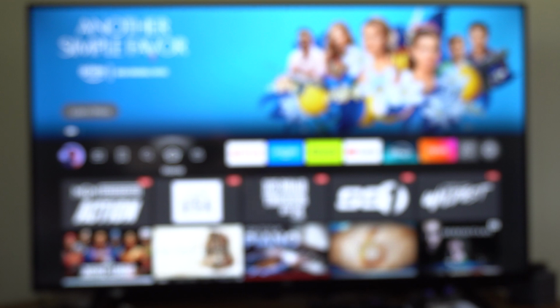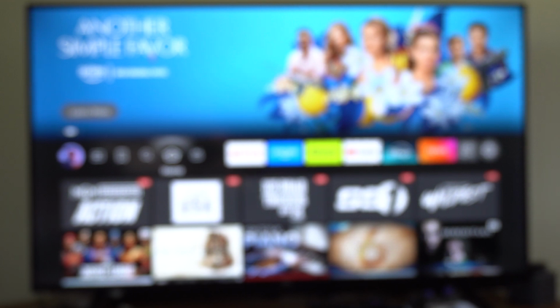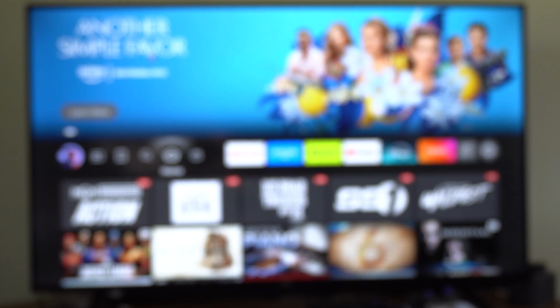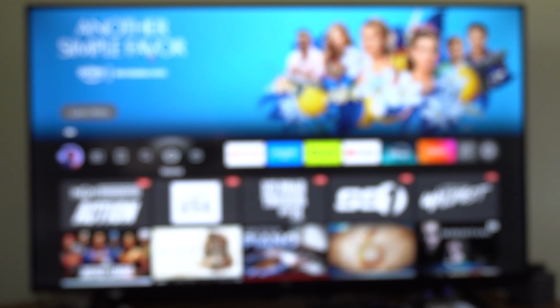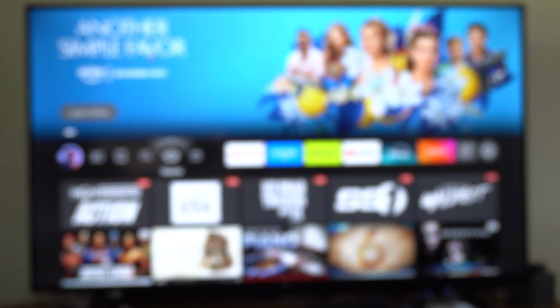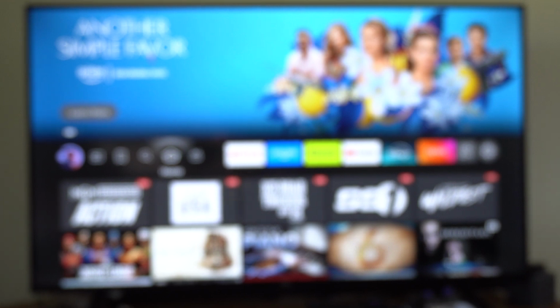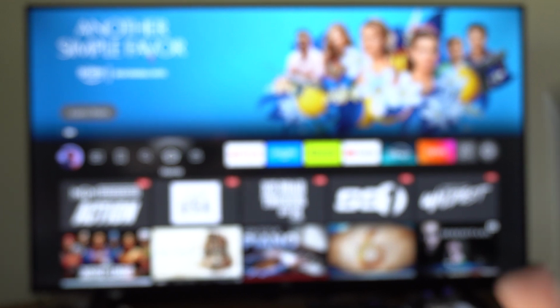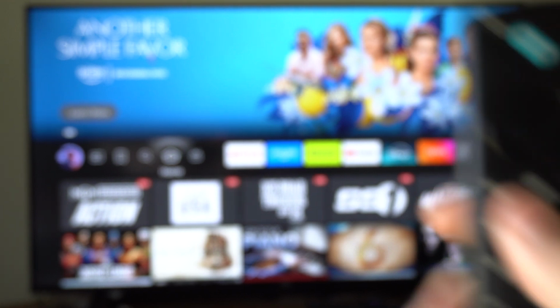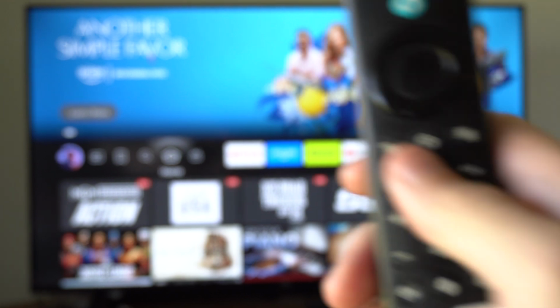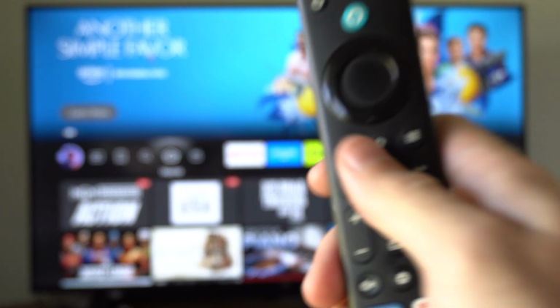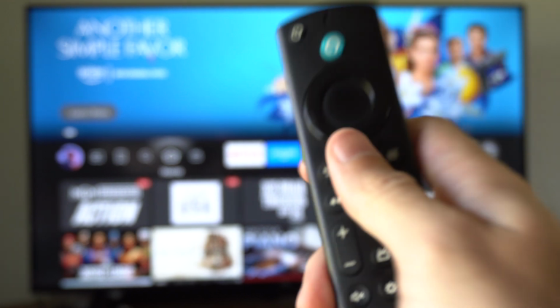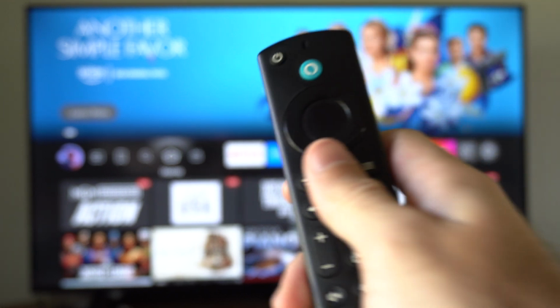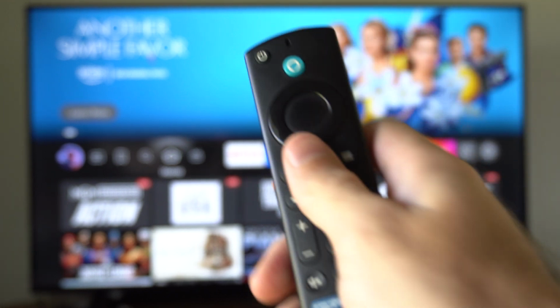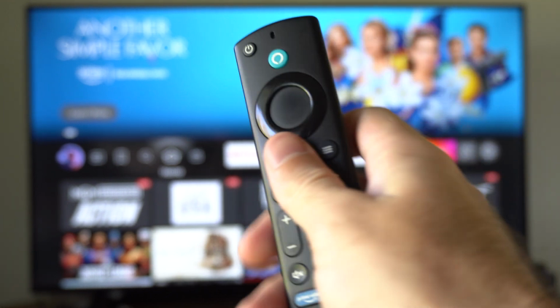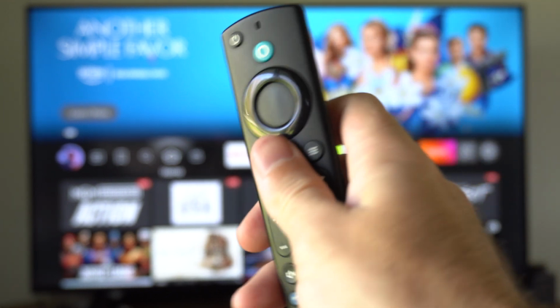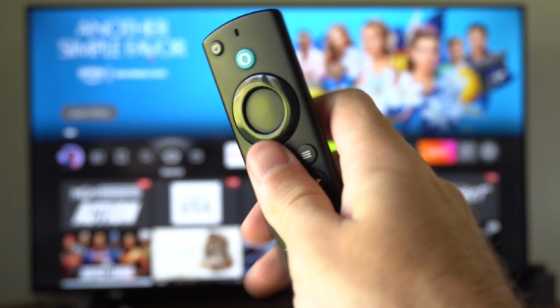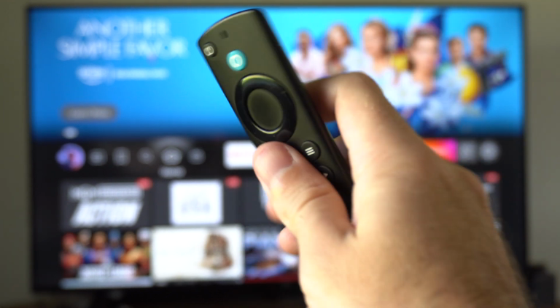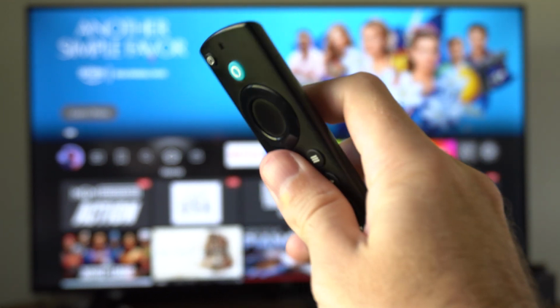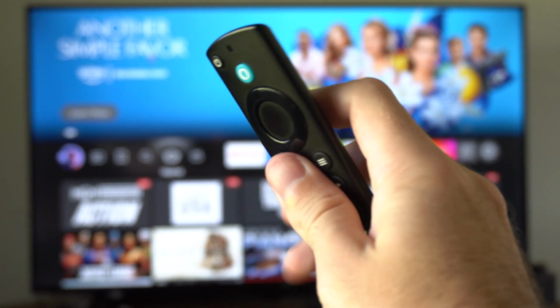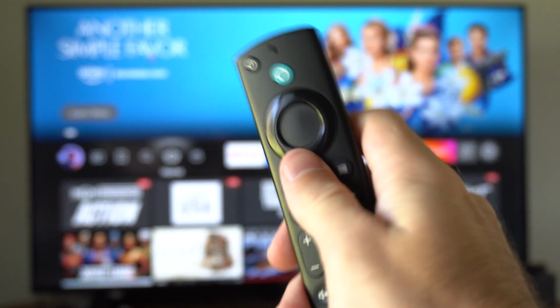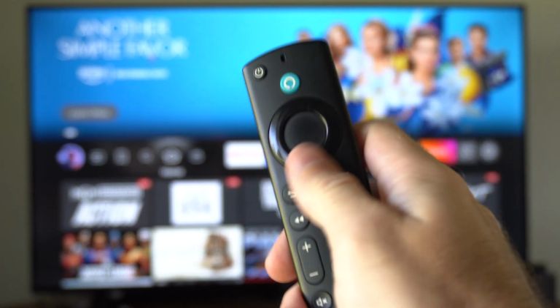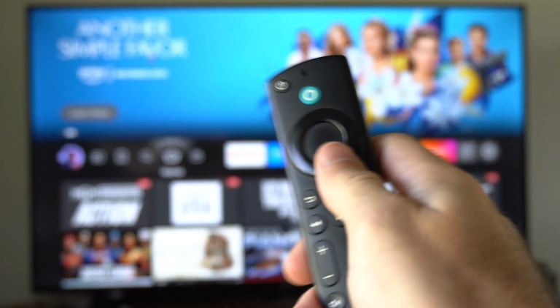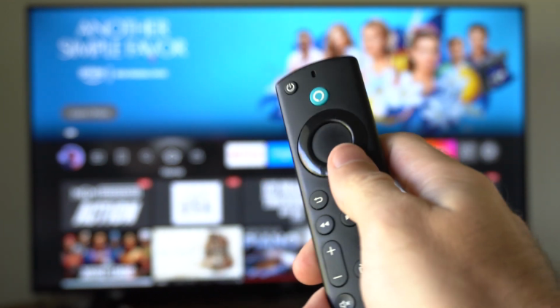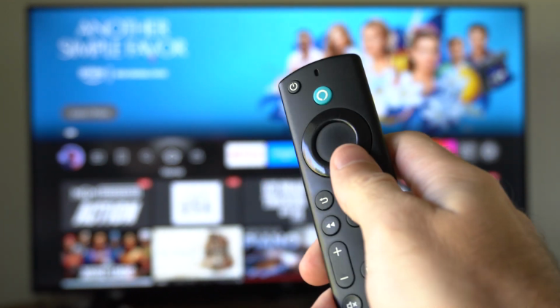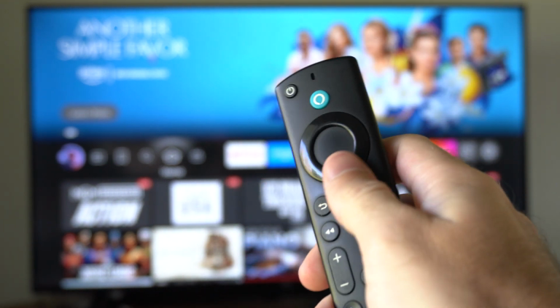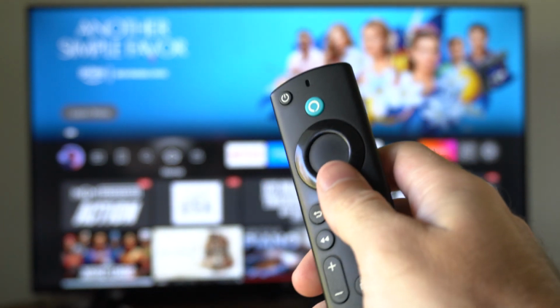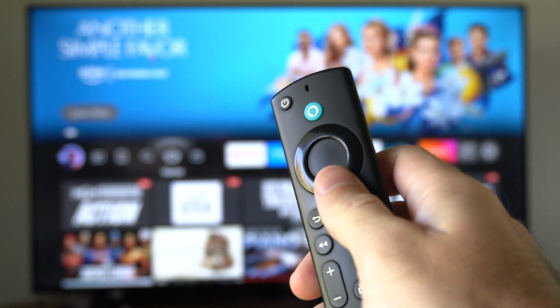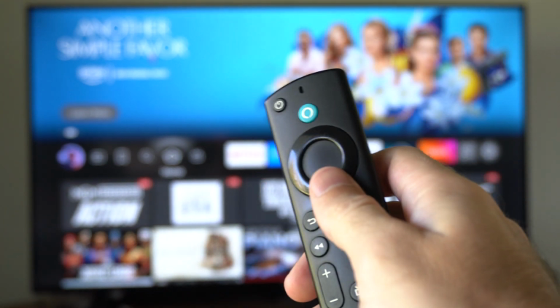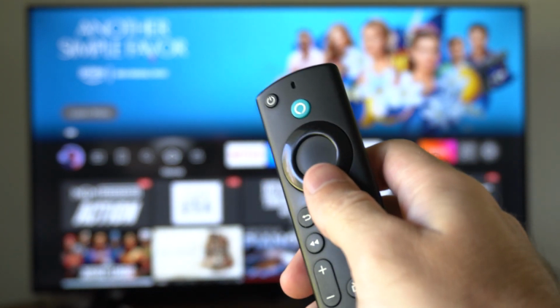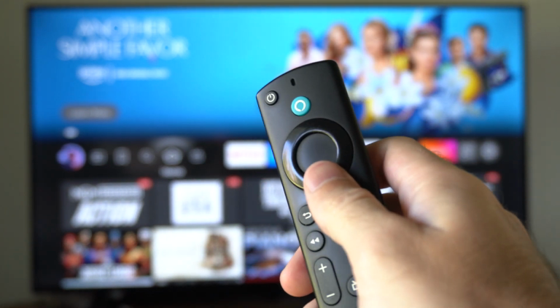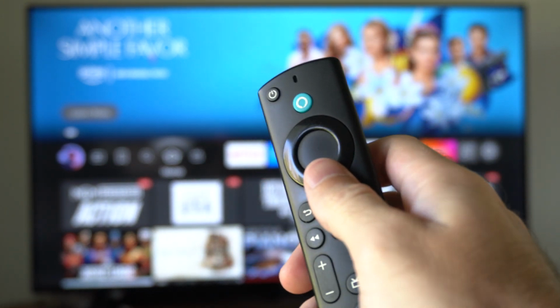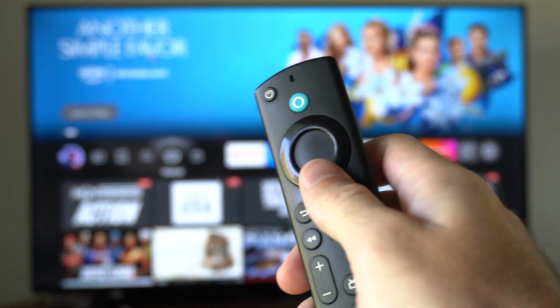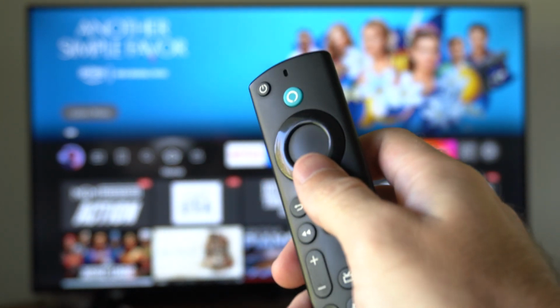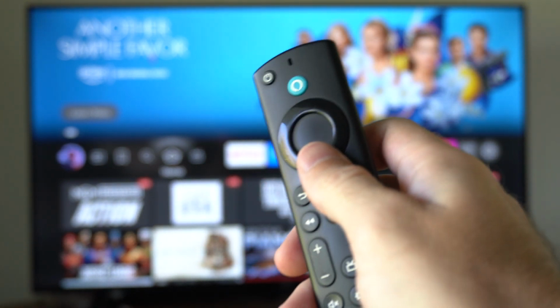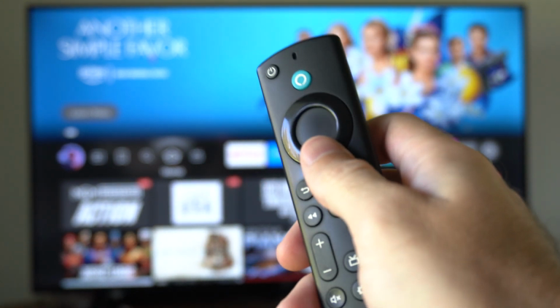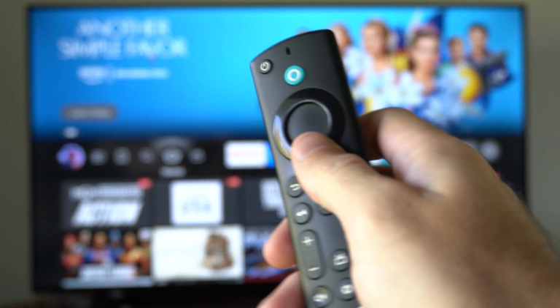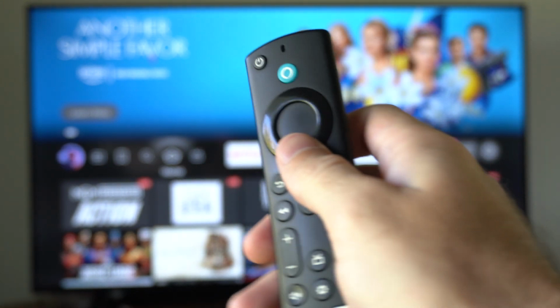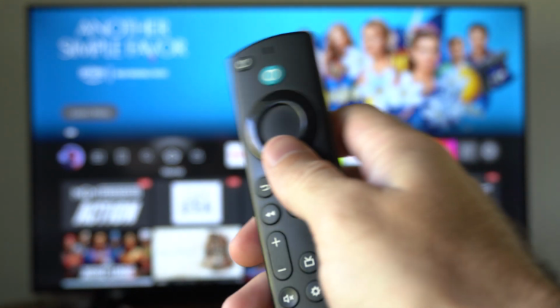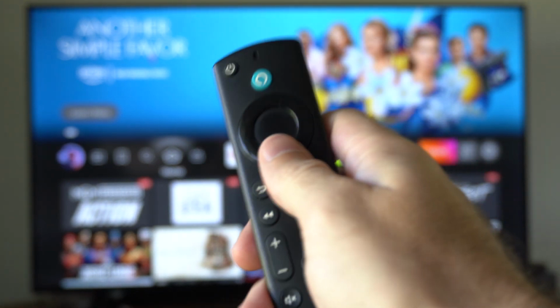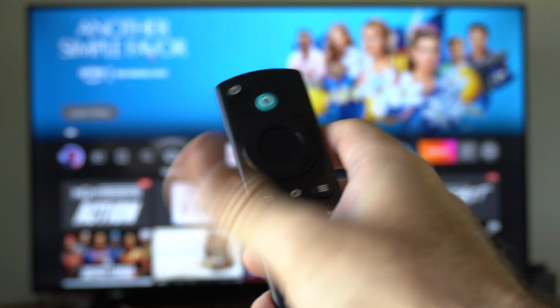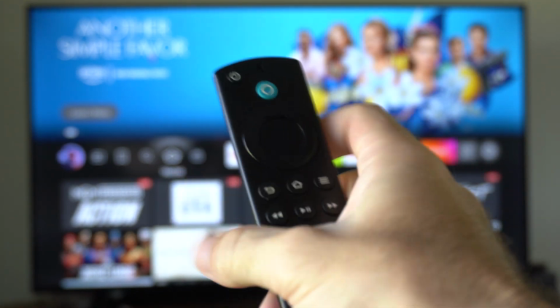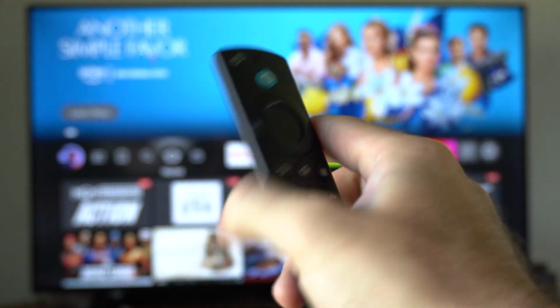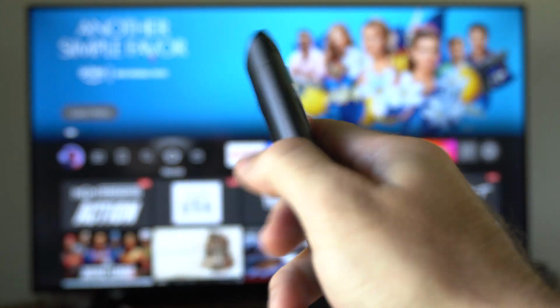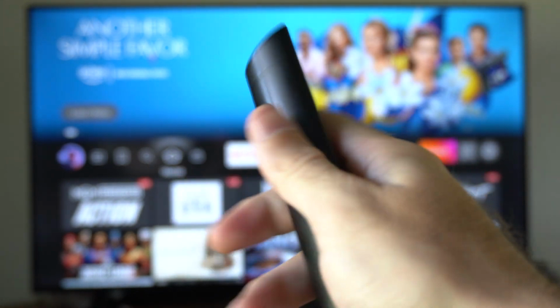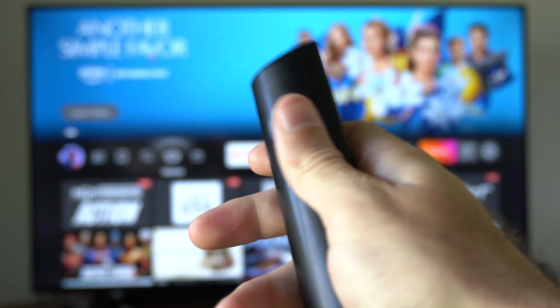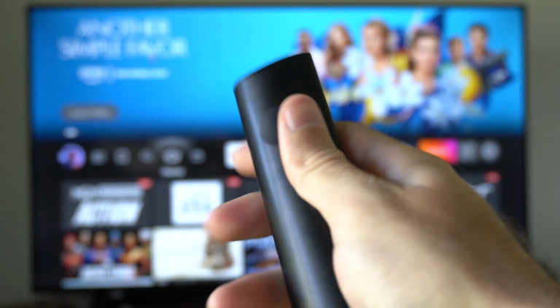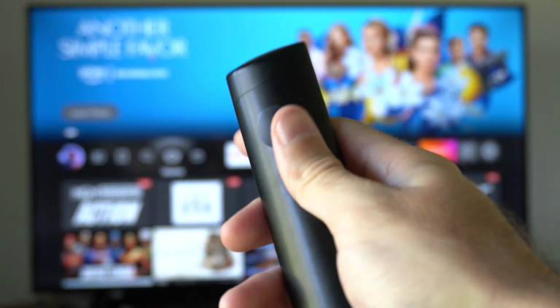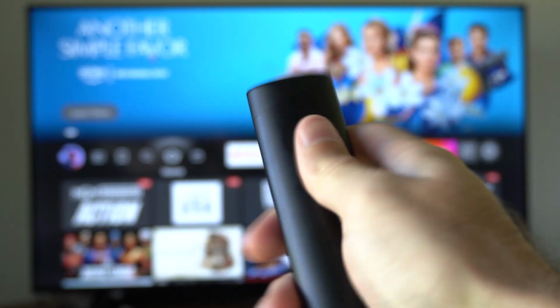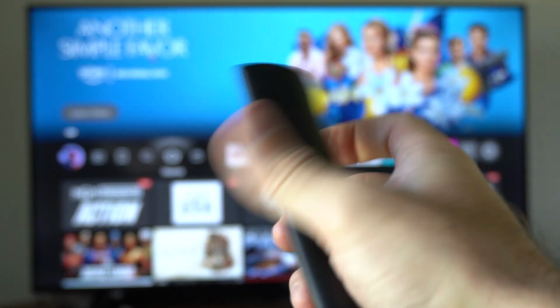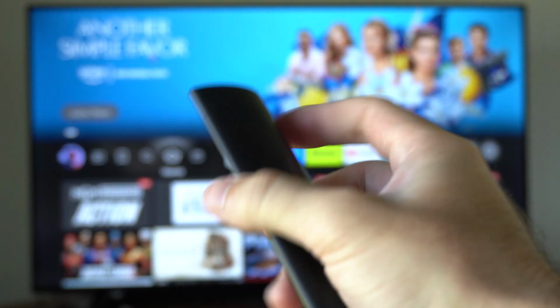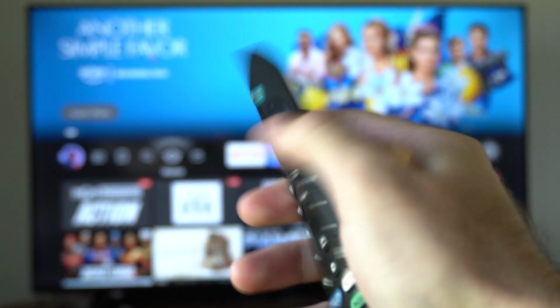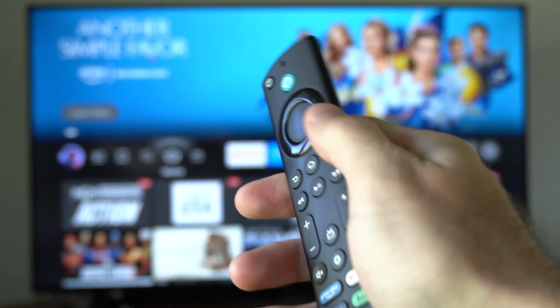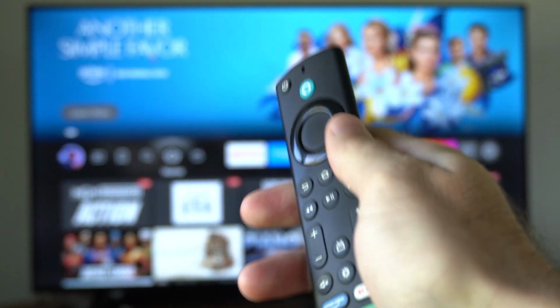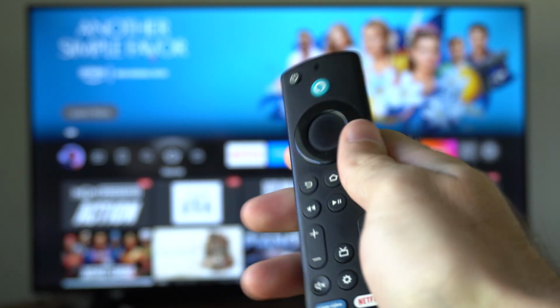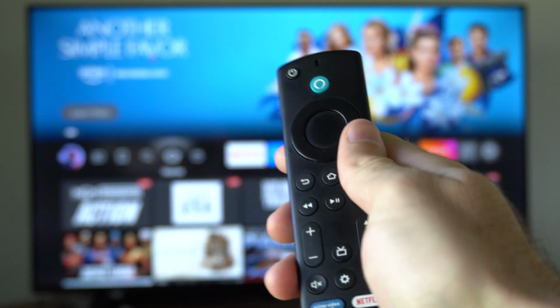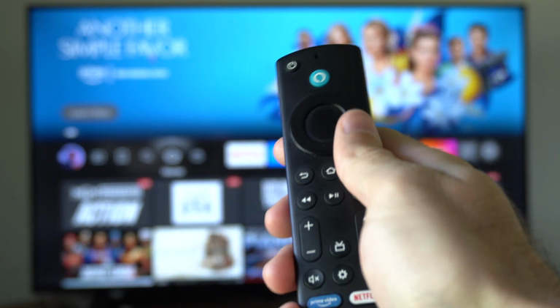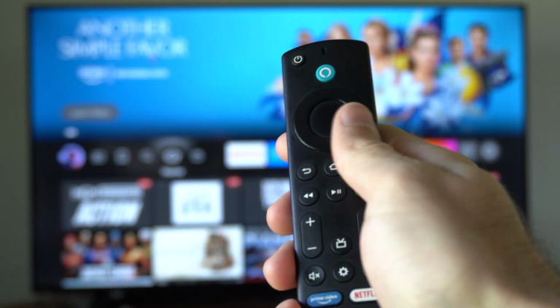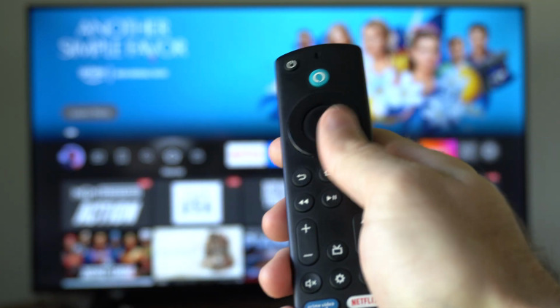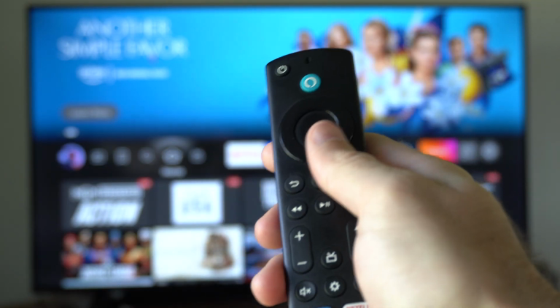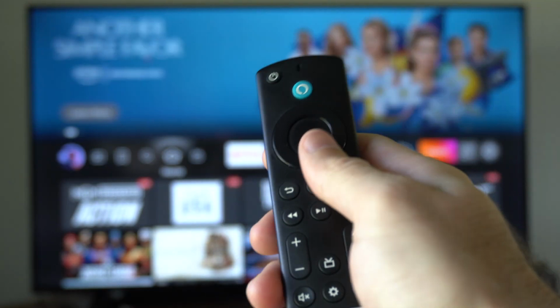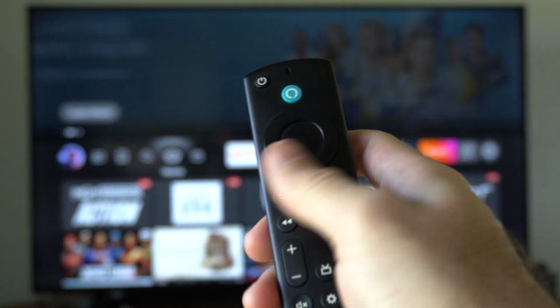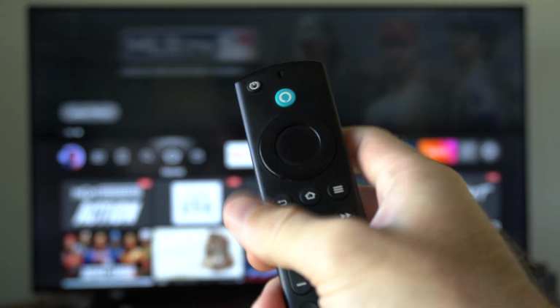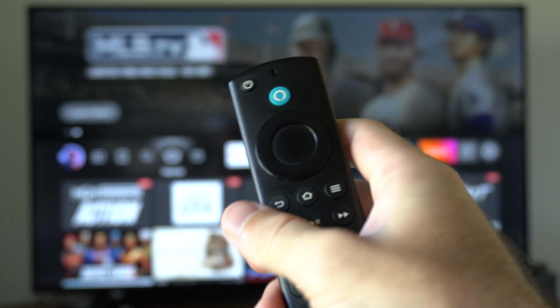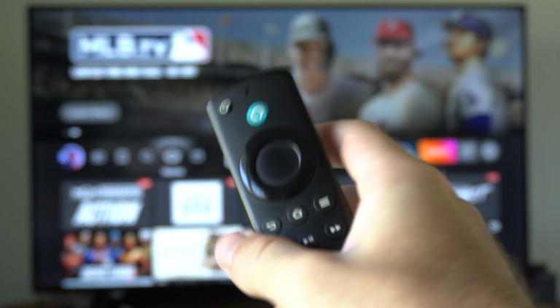Hey everyone, this is Tim from YourSexTech. Today in this video I'm going to show you how to fix your batteries draining and reset your Amazon Fire Stick remote.